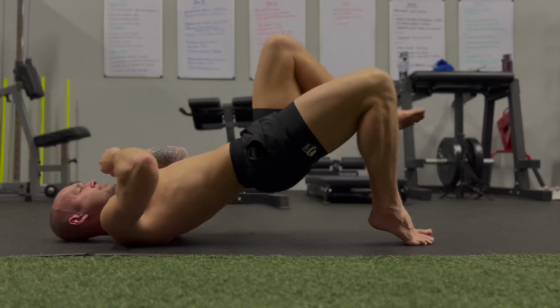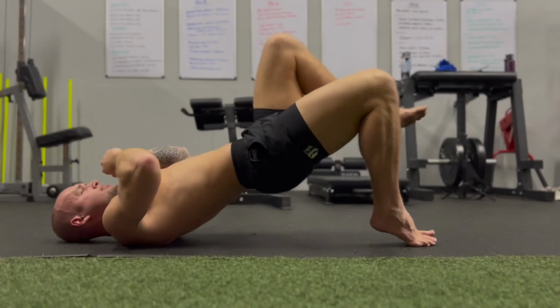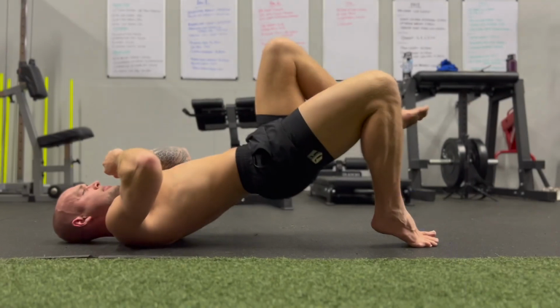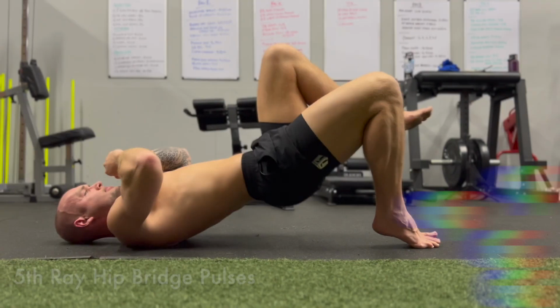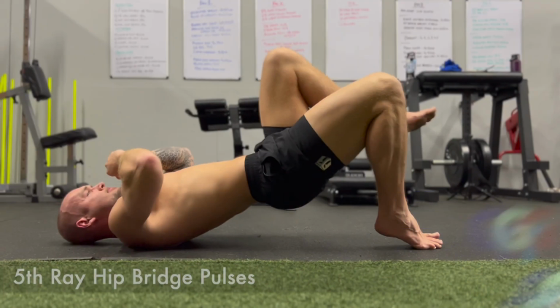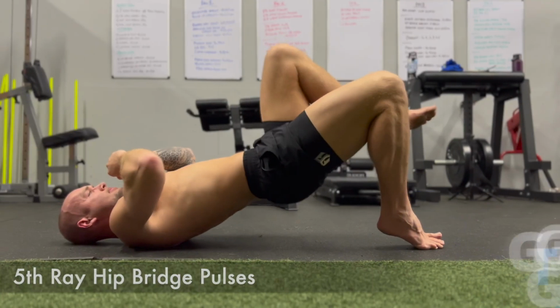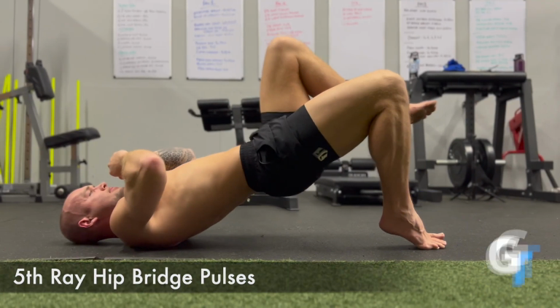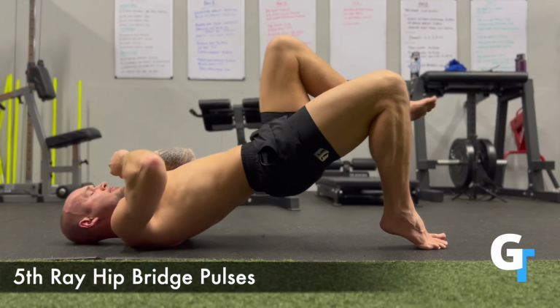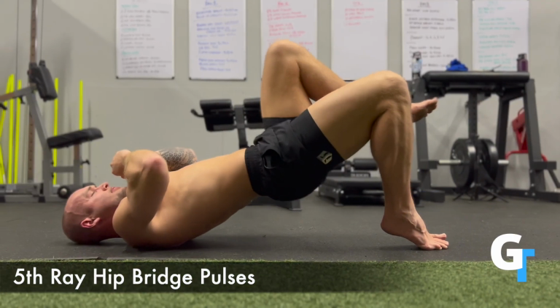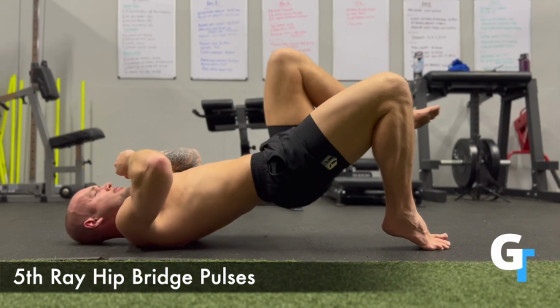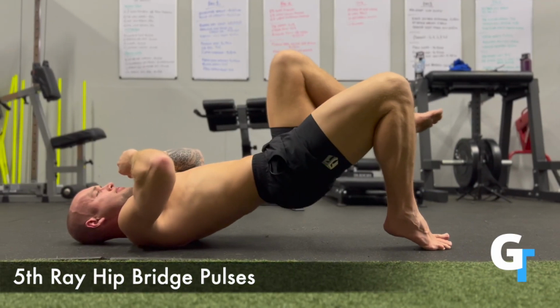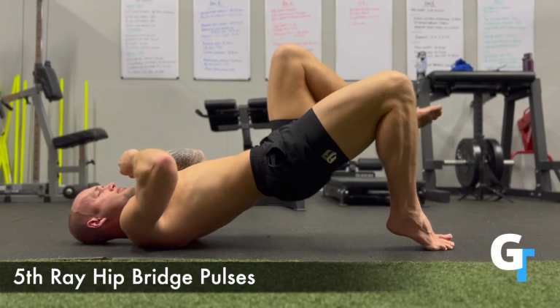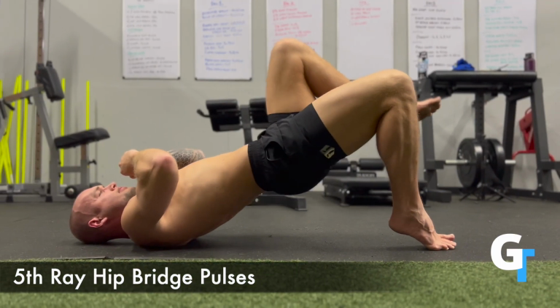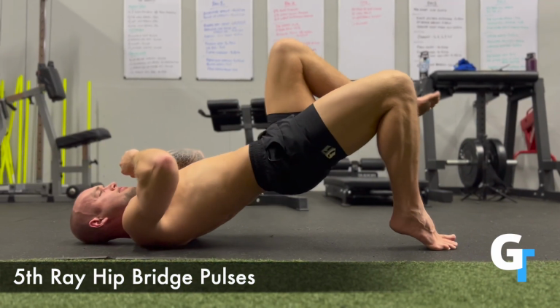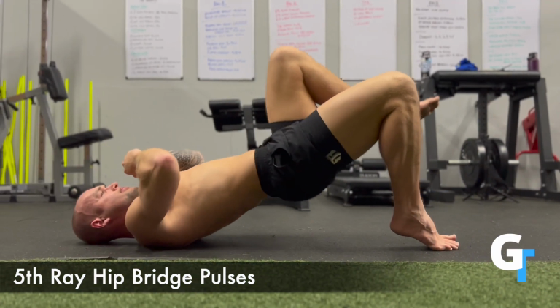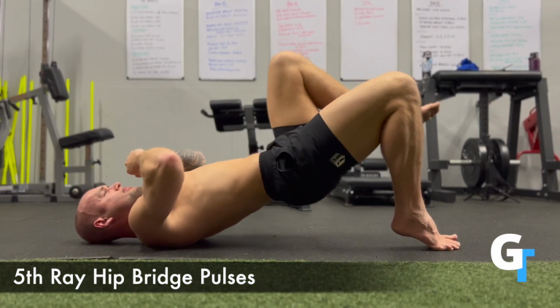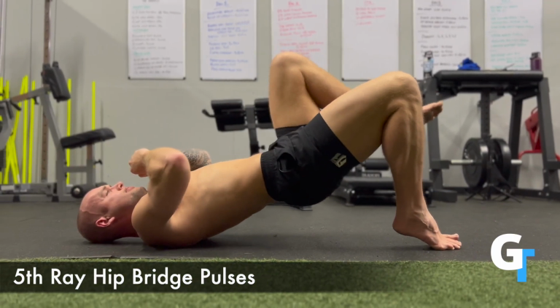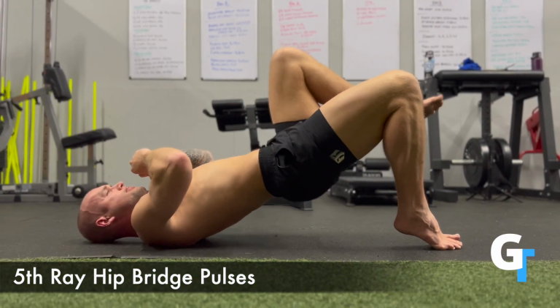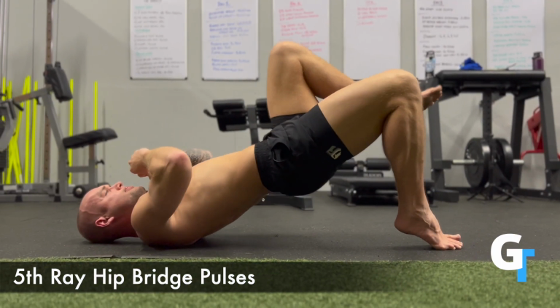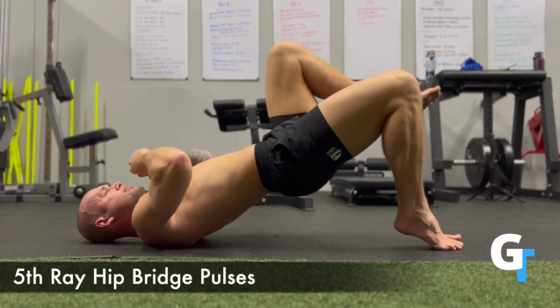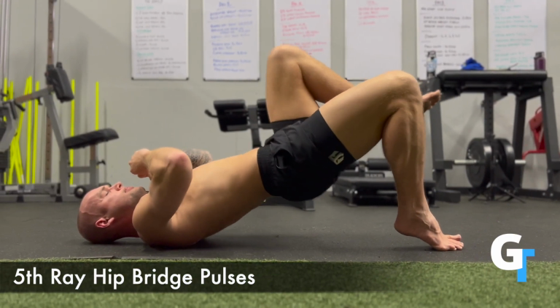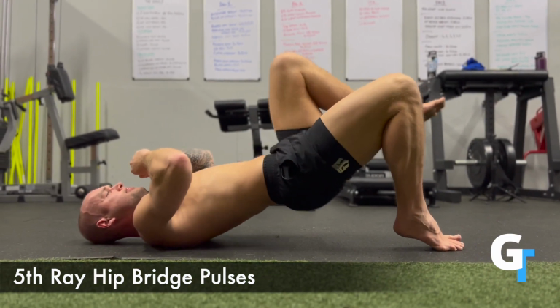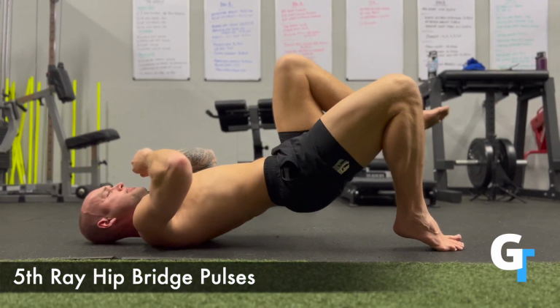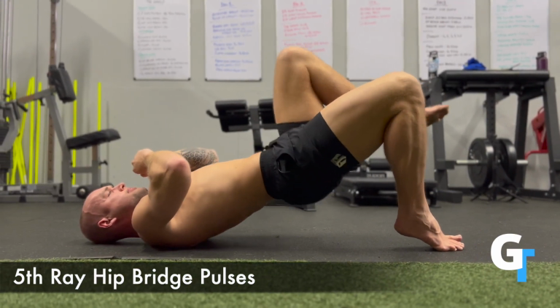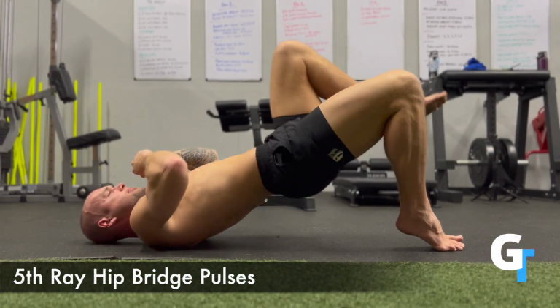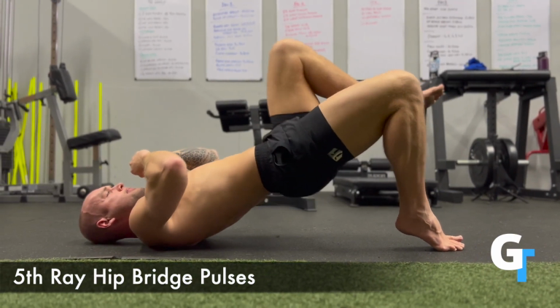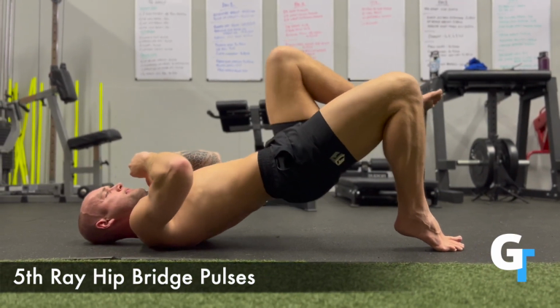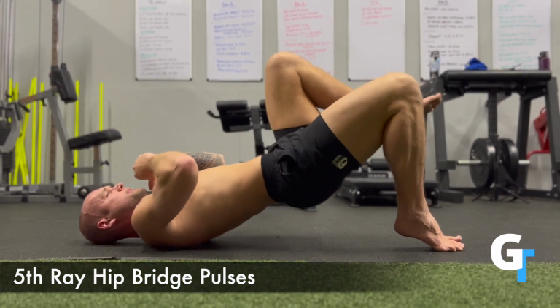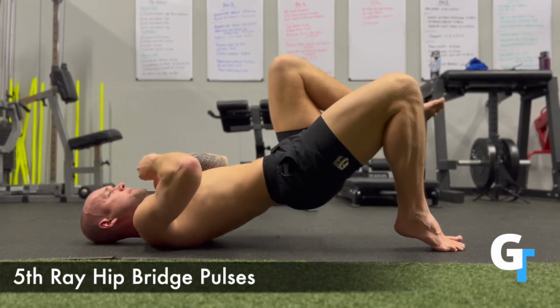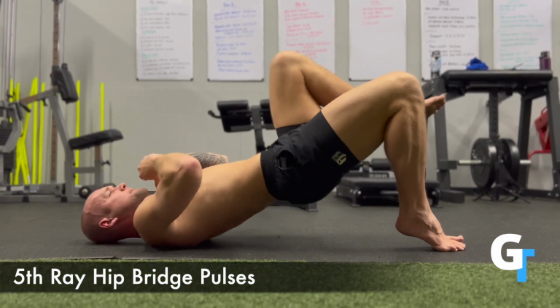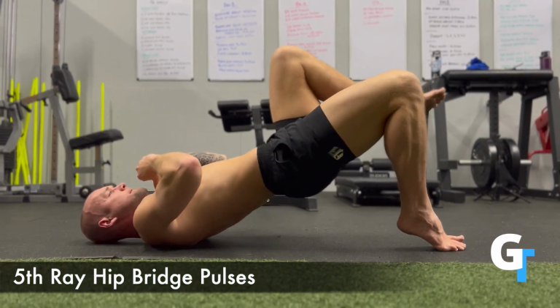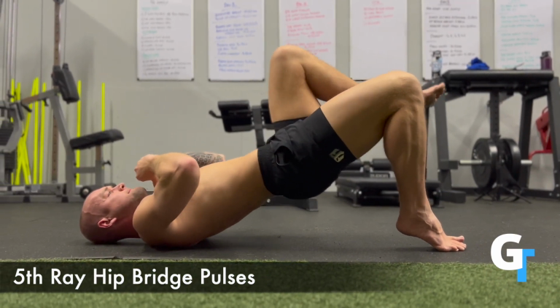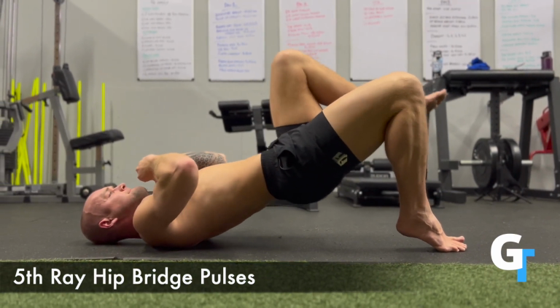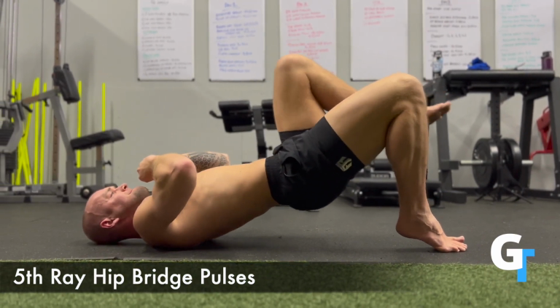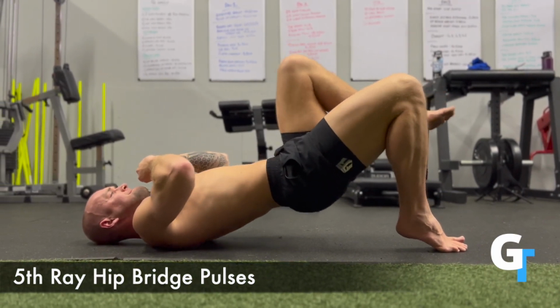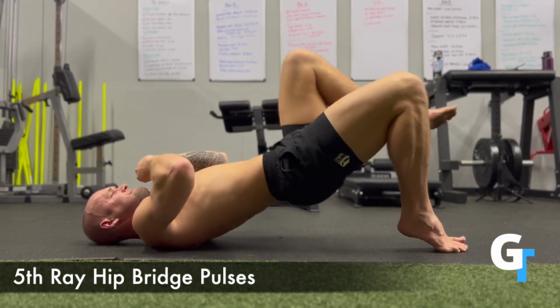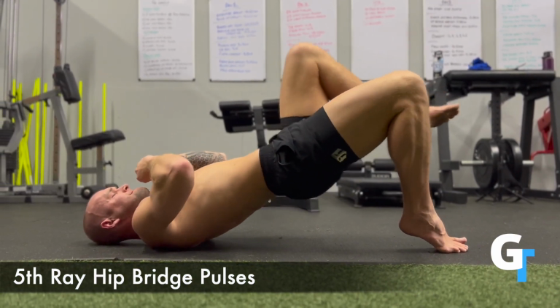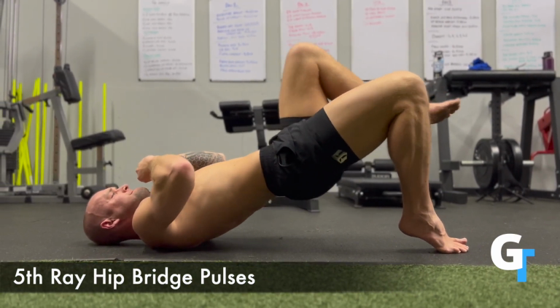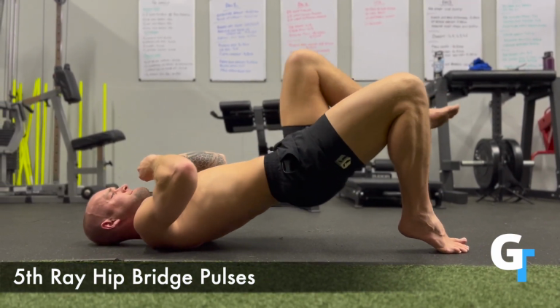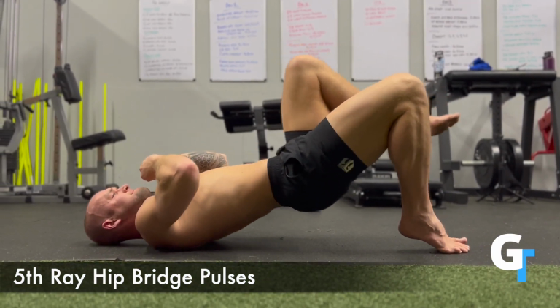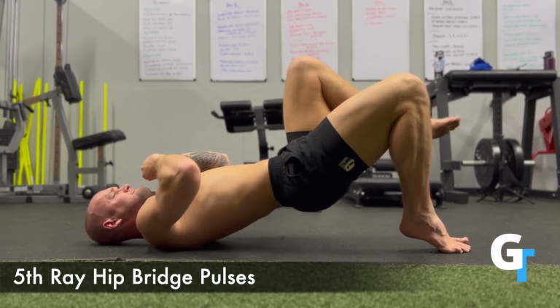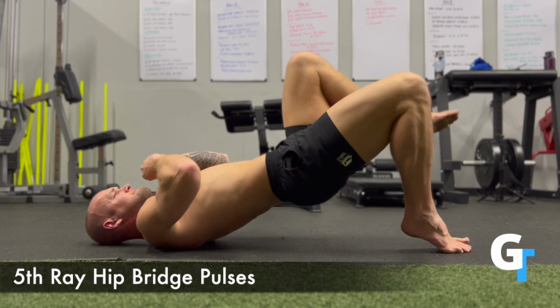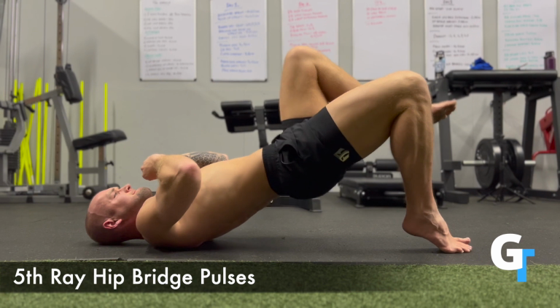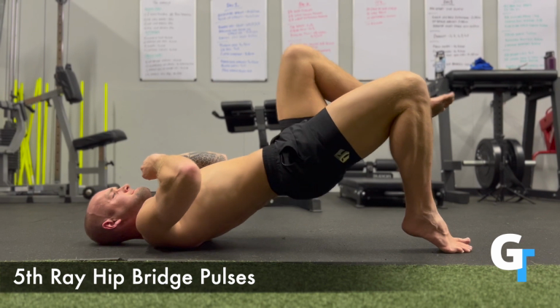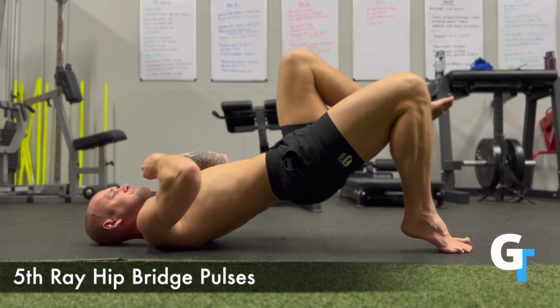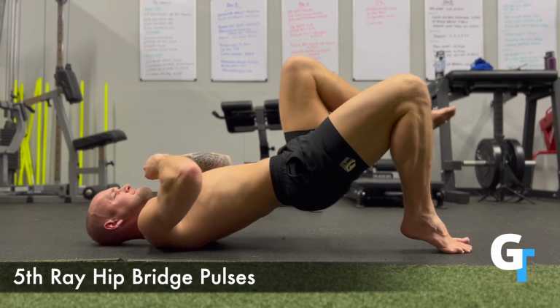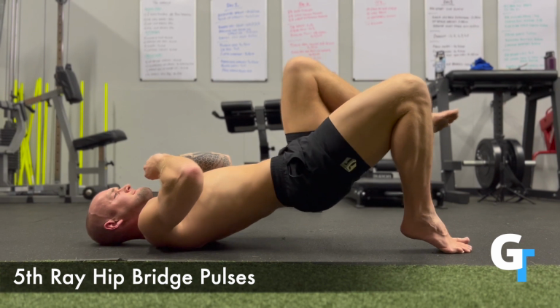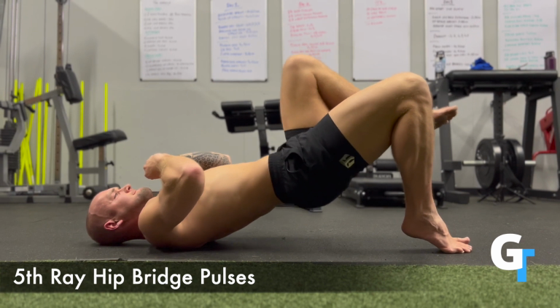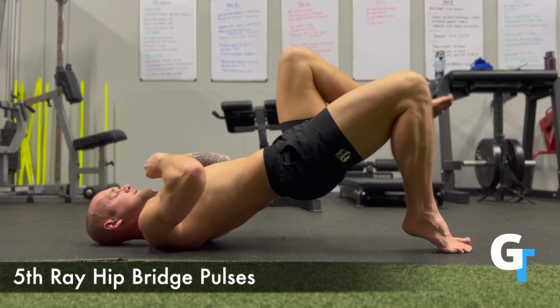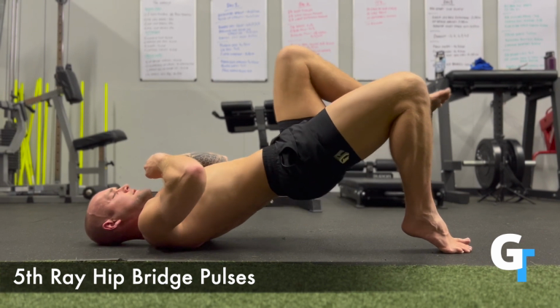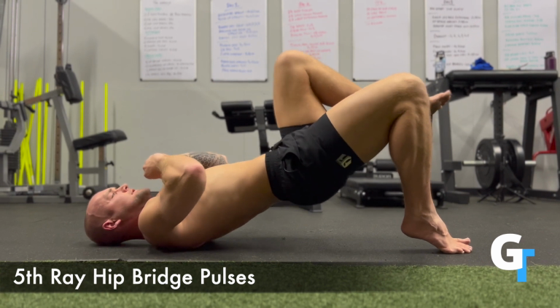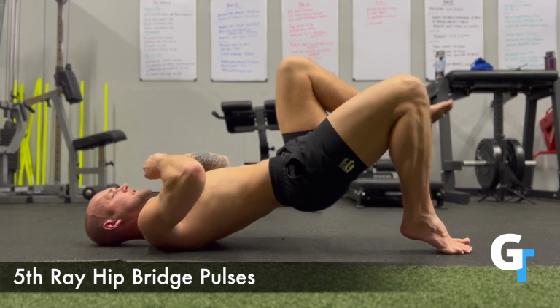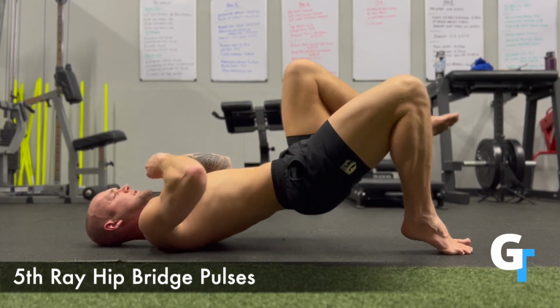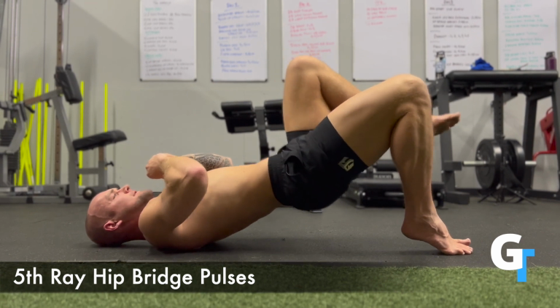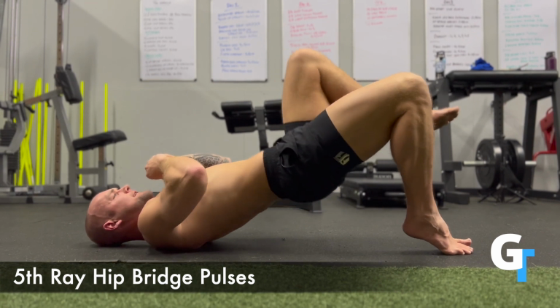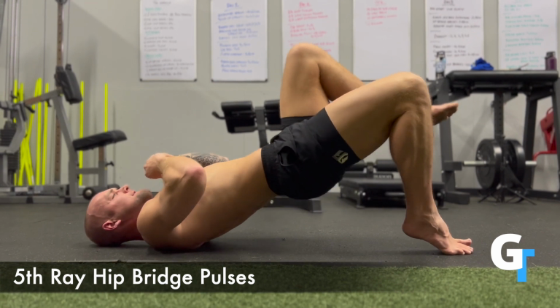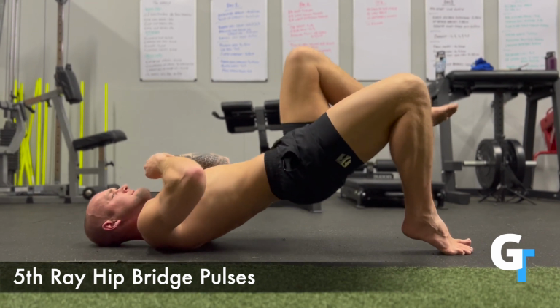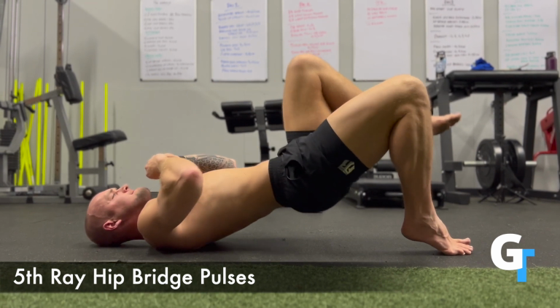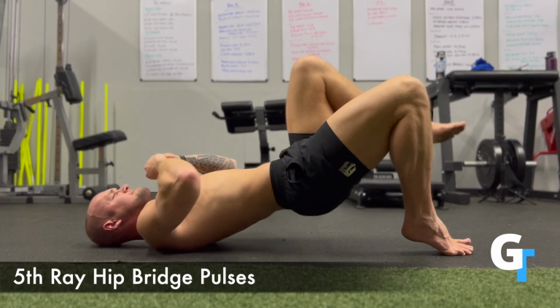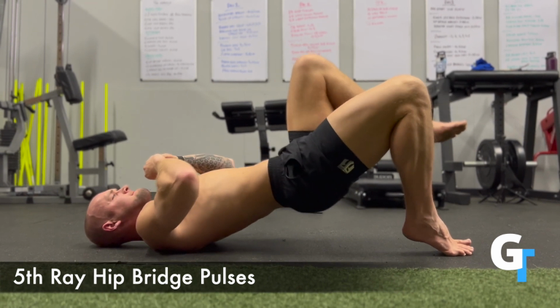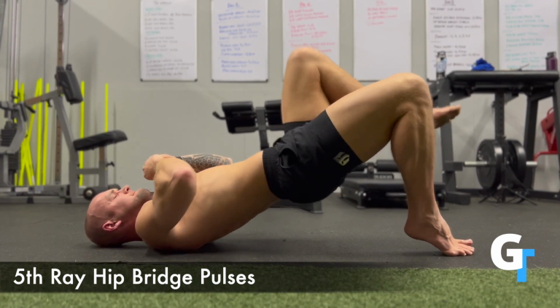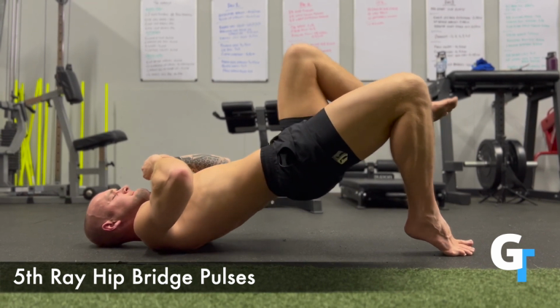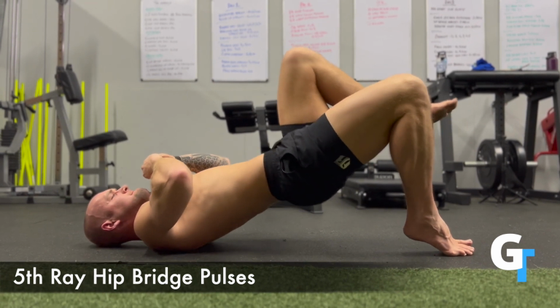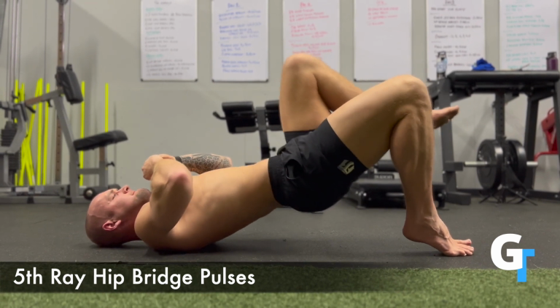For these fifth ray hip bridge pulses, we're going to shift the weight to that fourth and fifth metatarsal, so the outside of the foot, lifting the big toe off the ground.